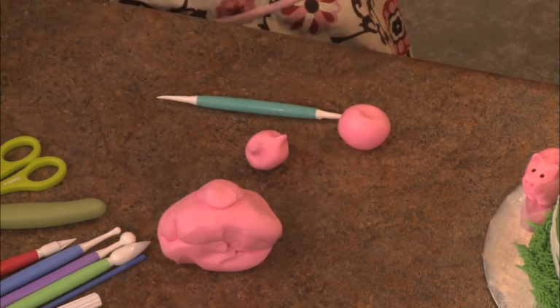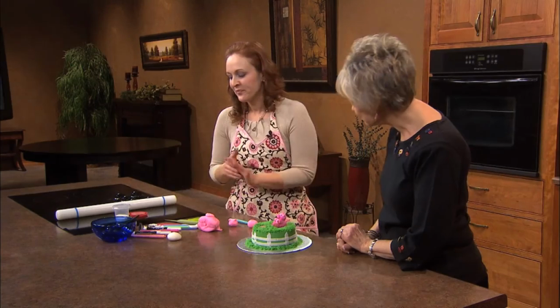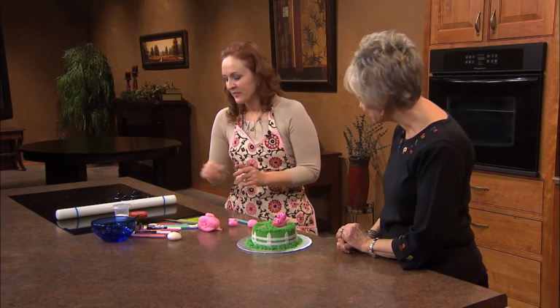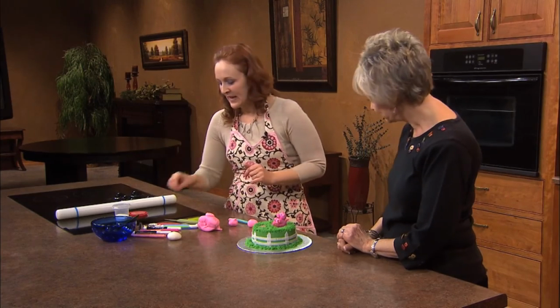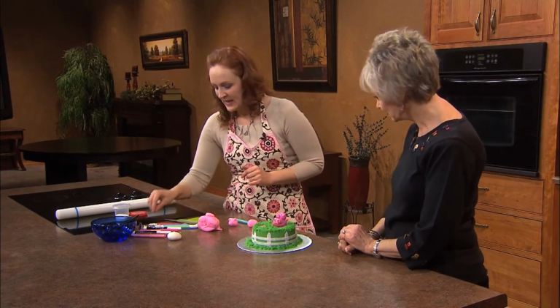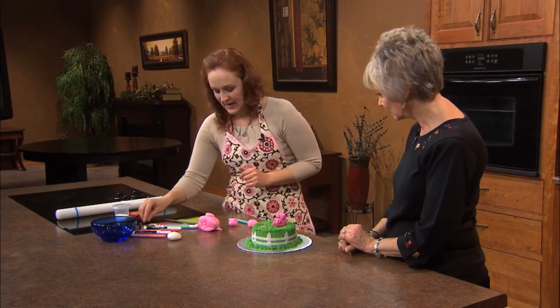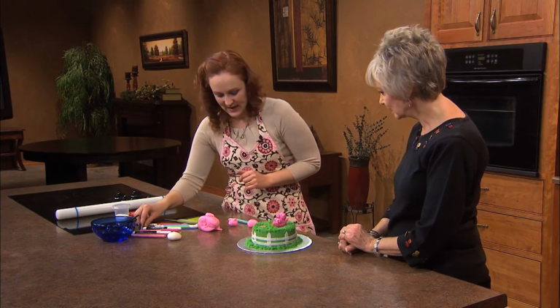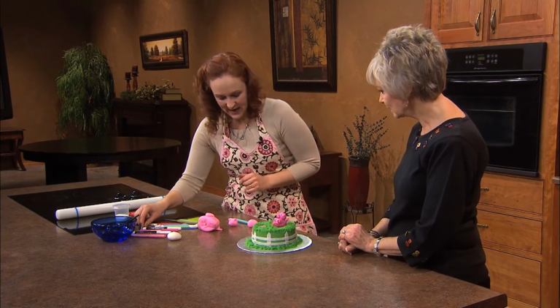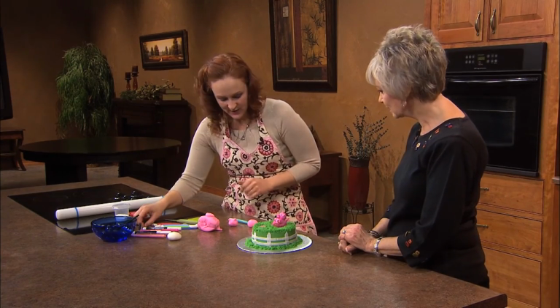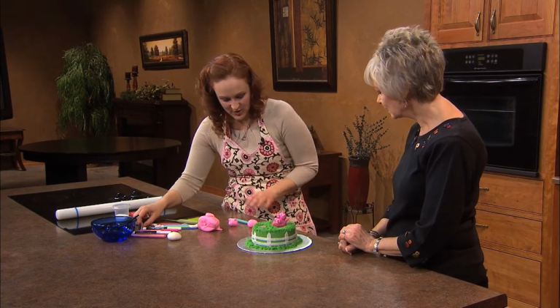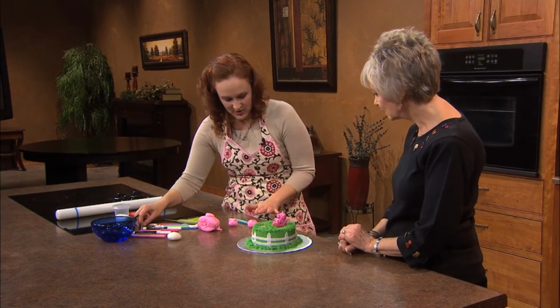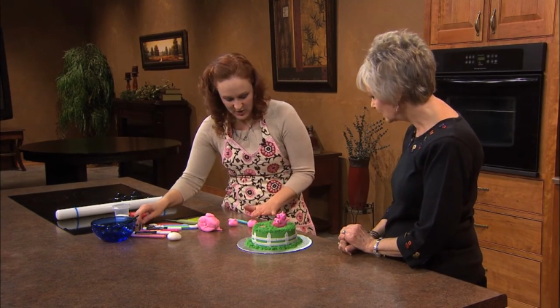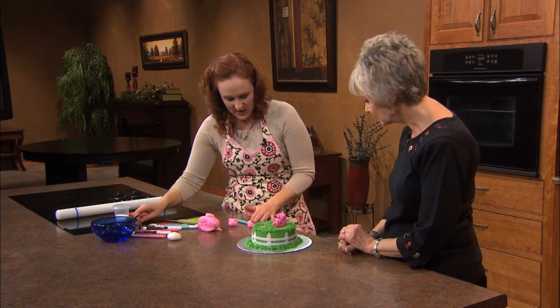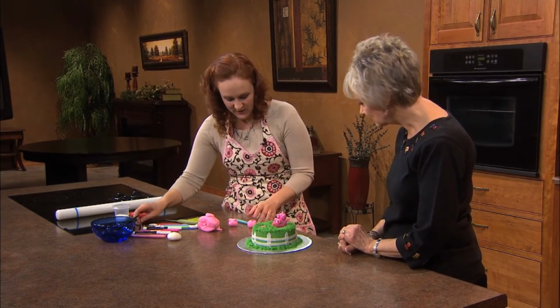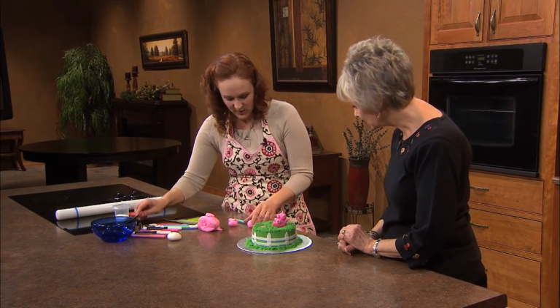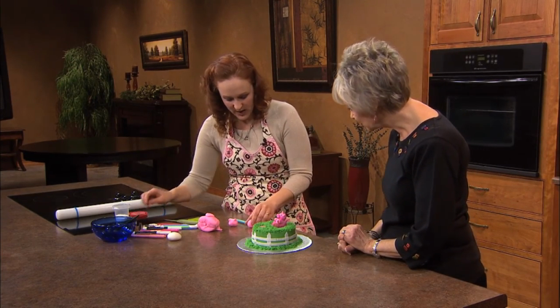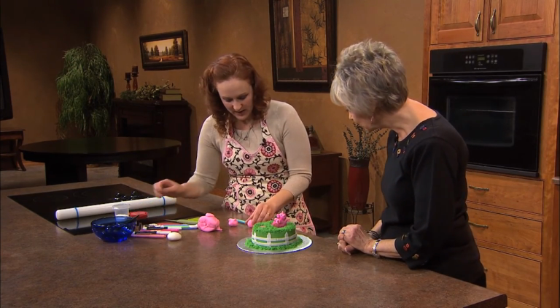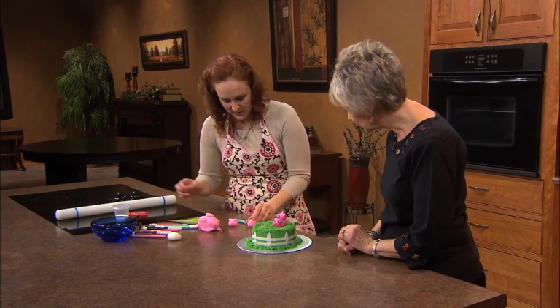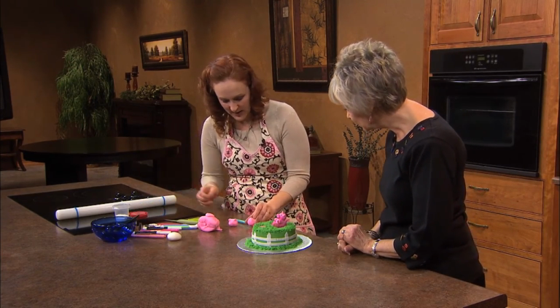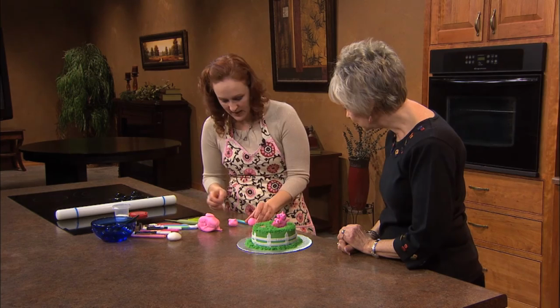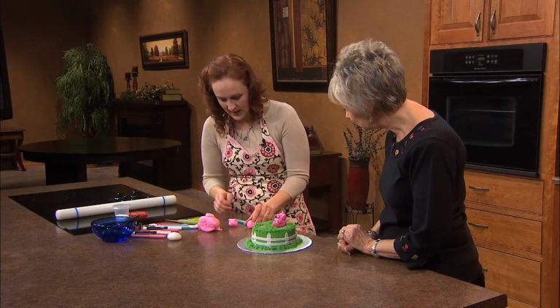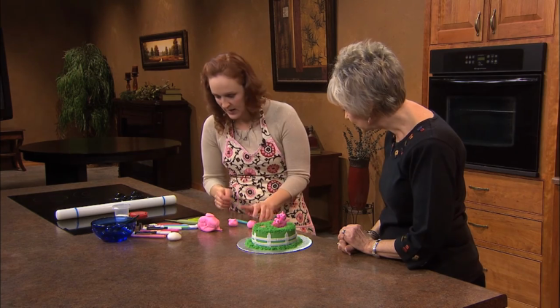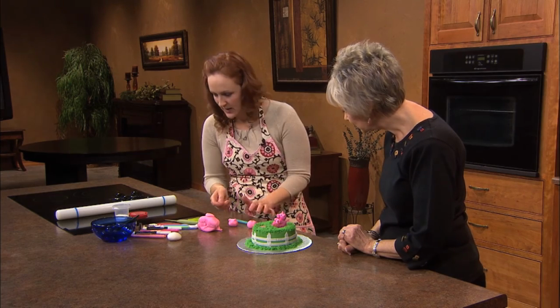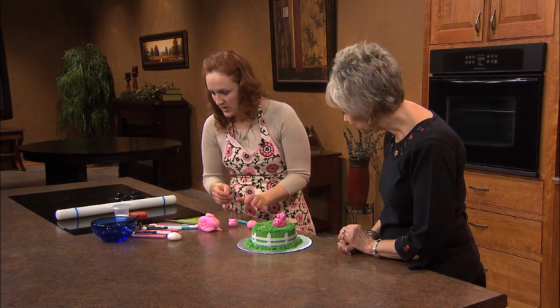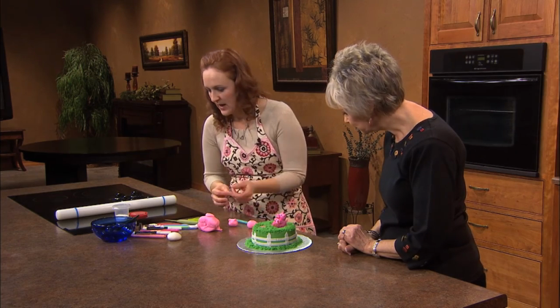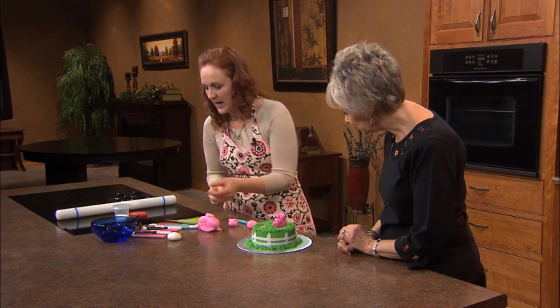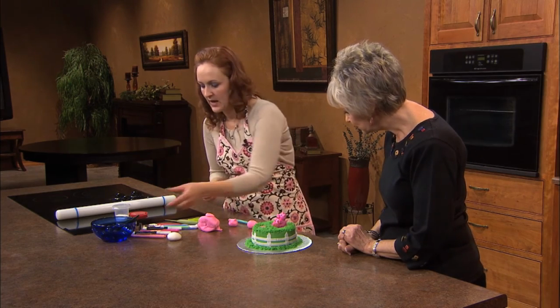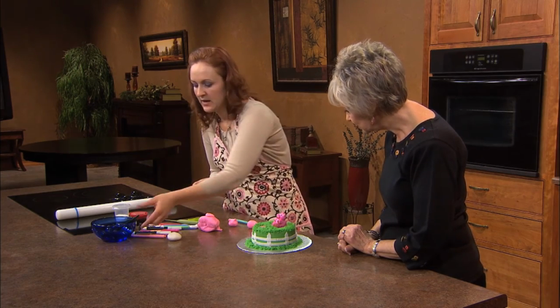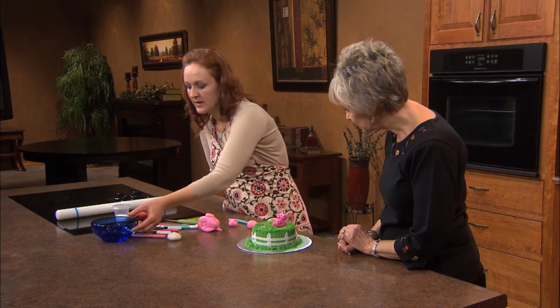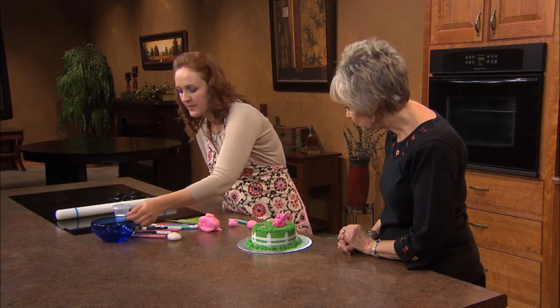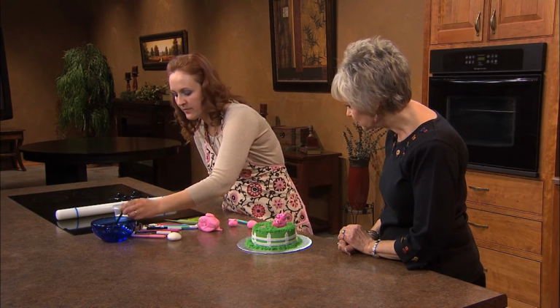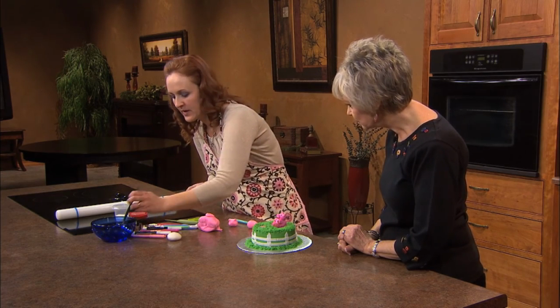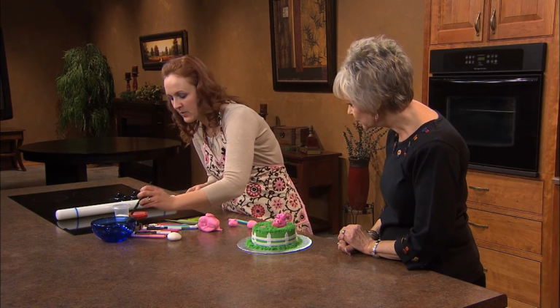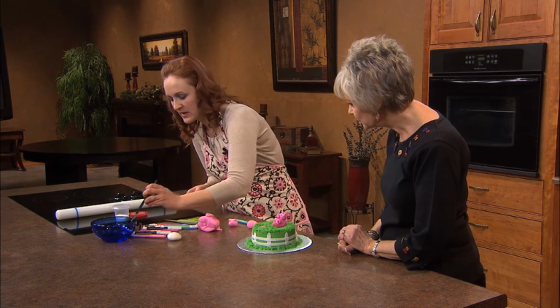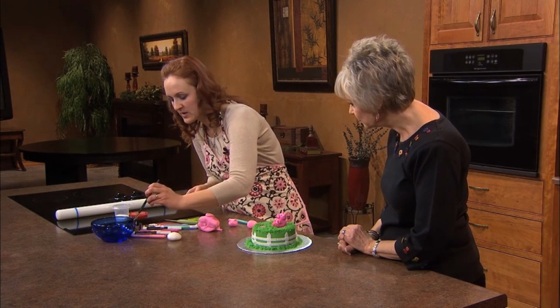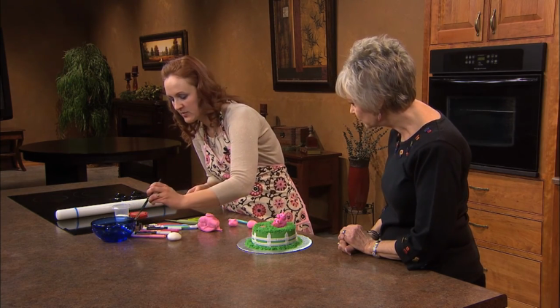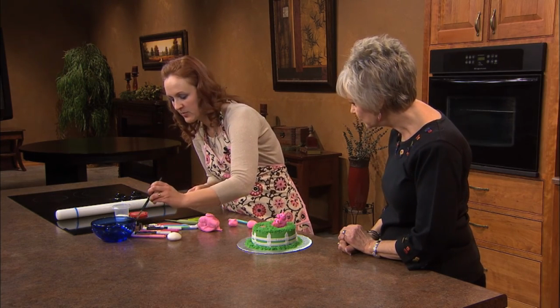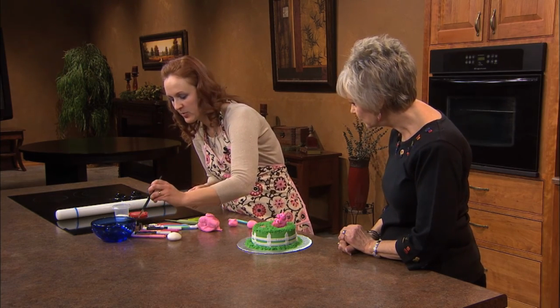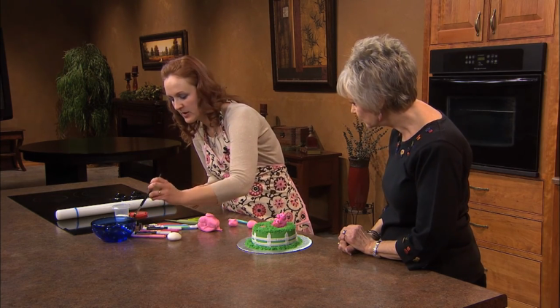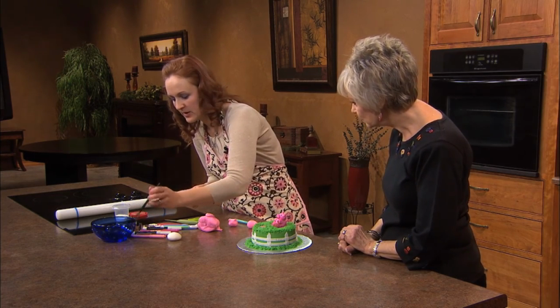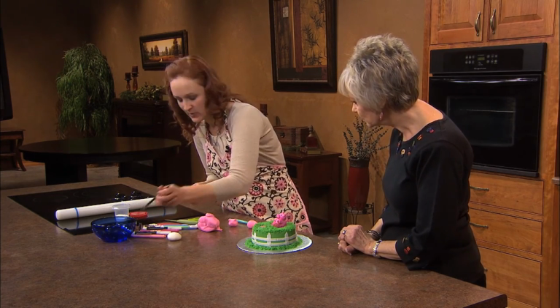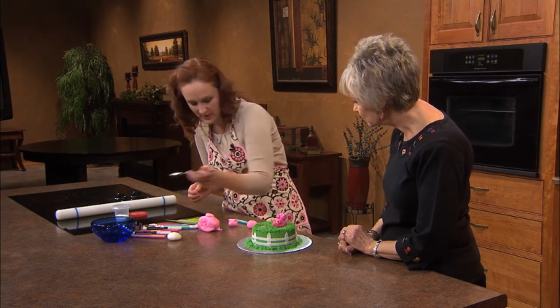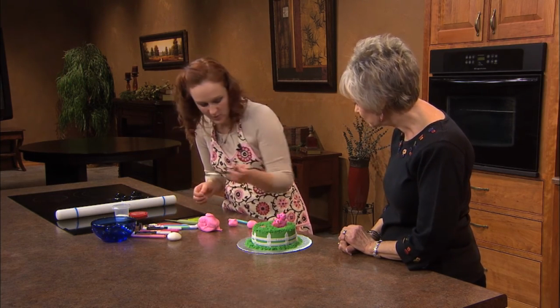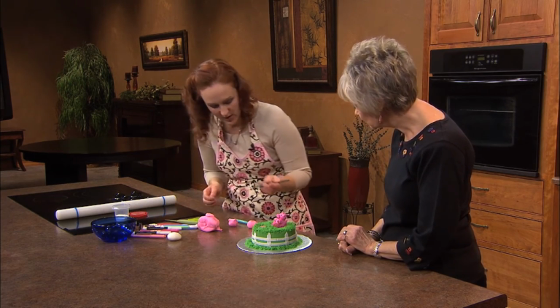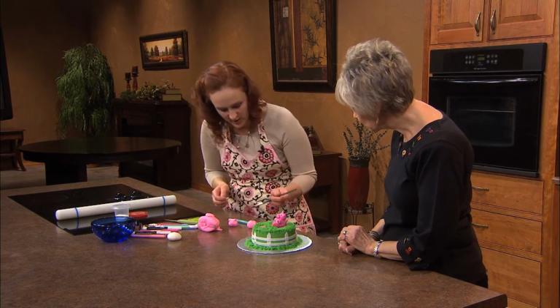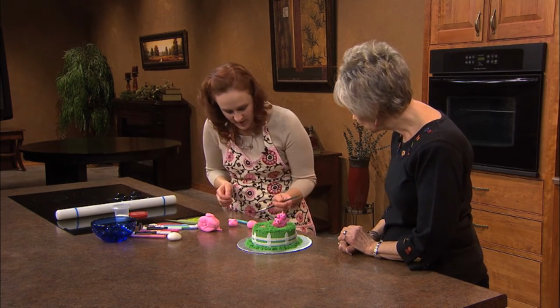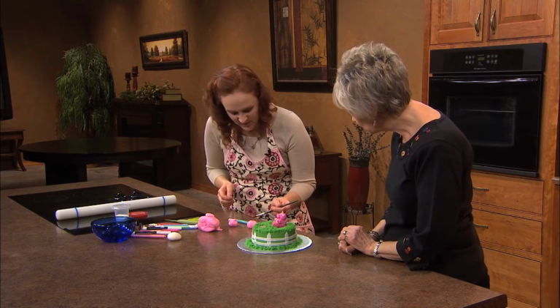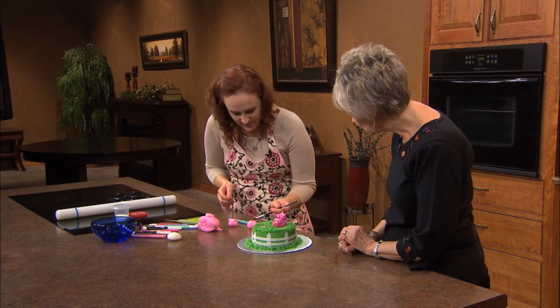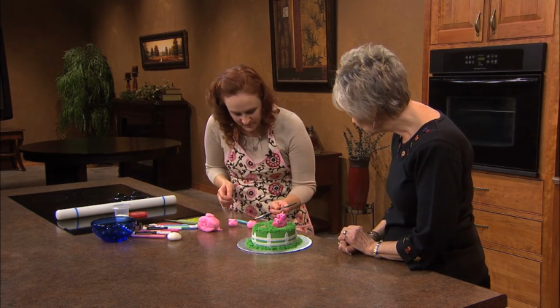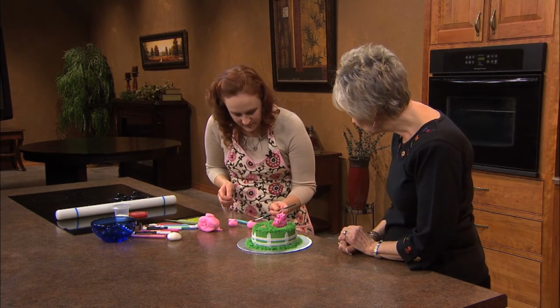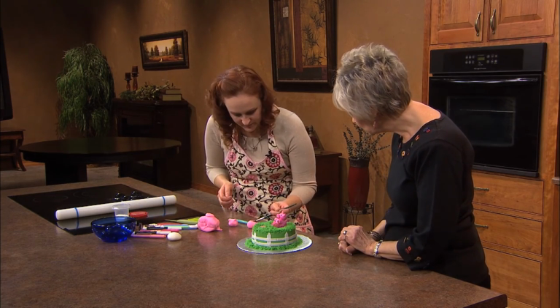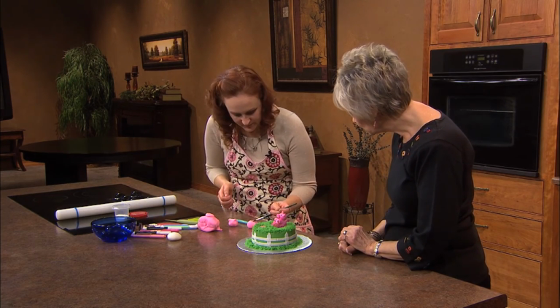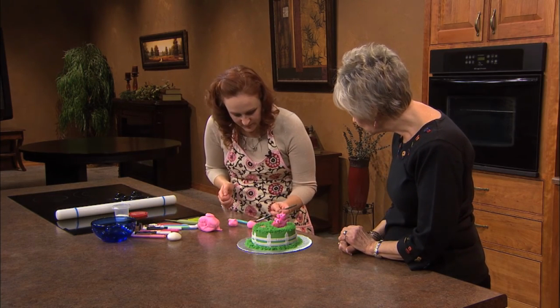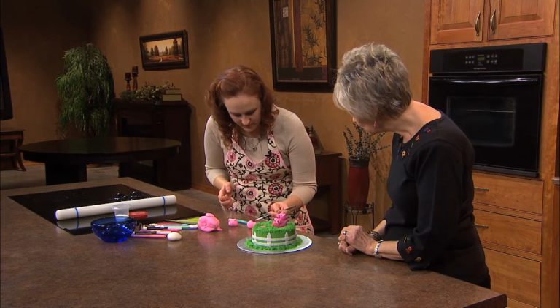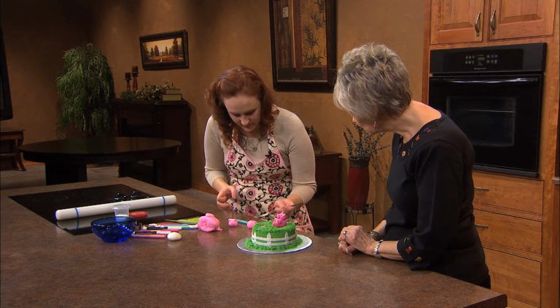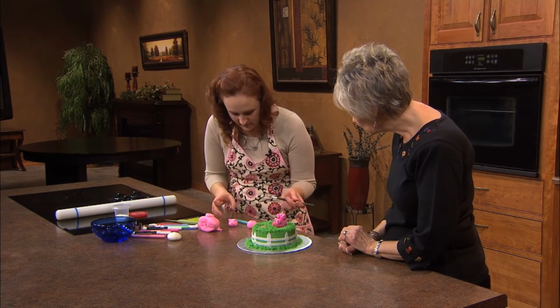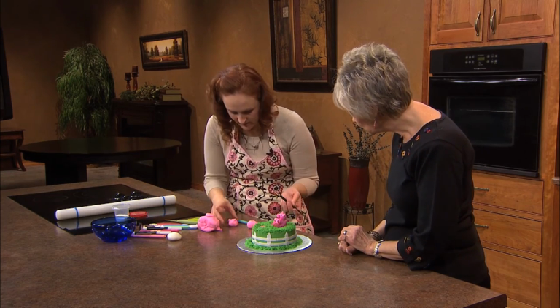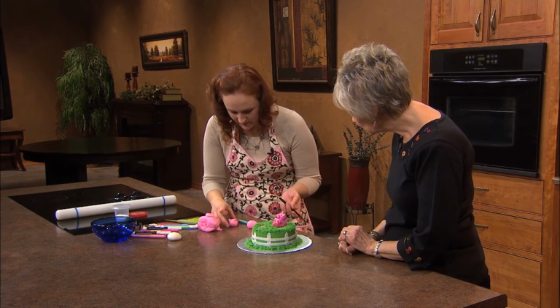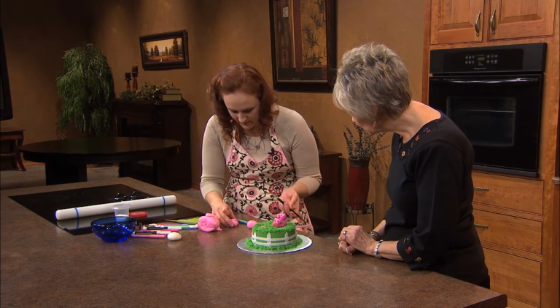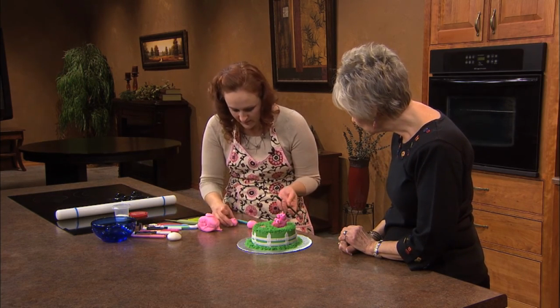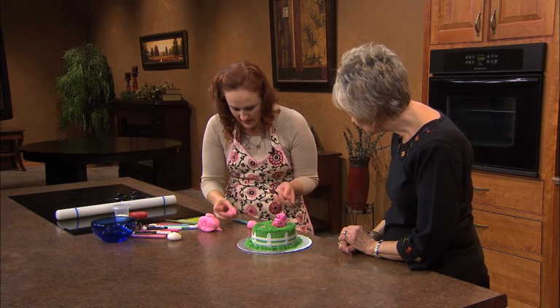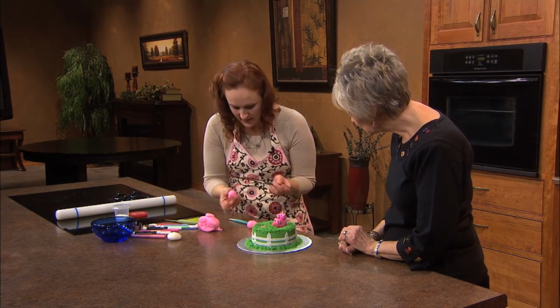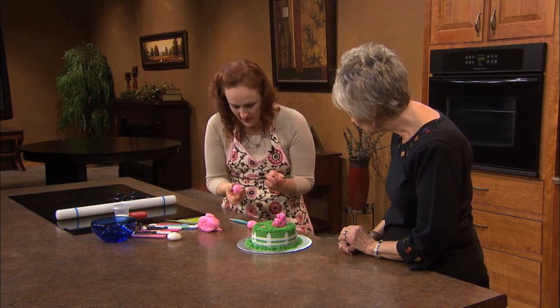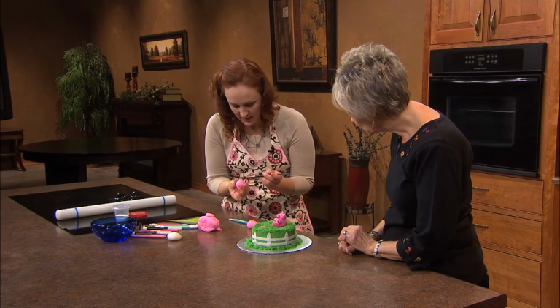Okay. After you have your body made and then your head, always put a little bit of water on the bottom of the piggy.